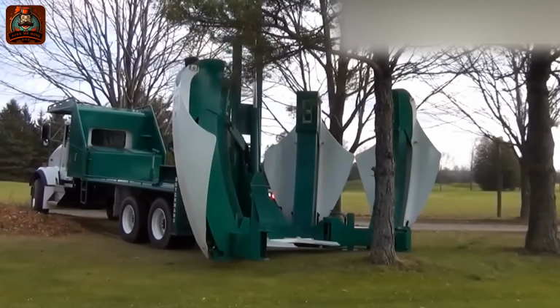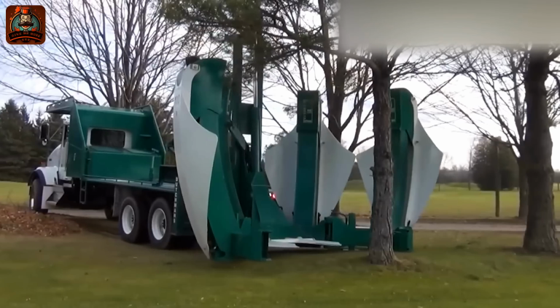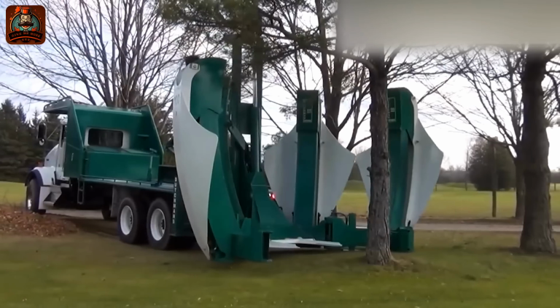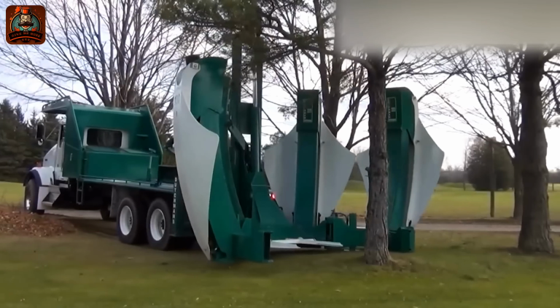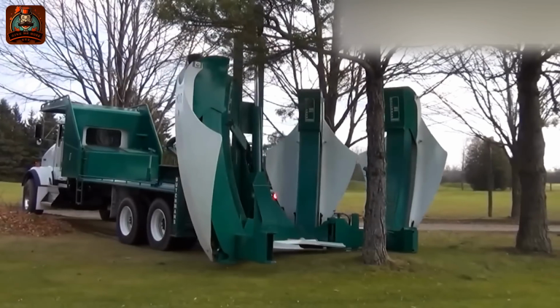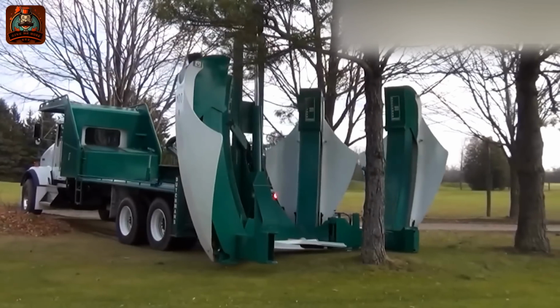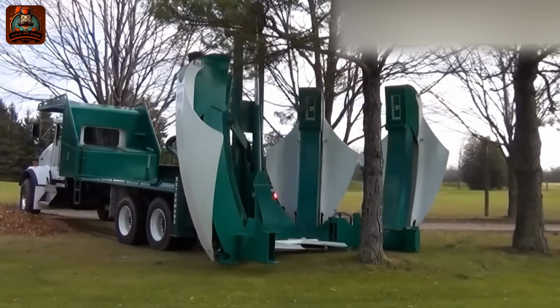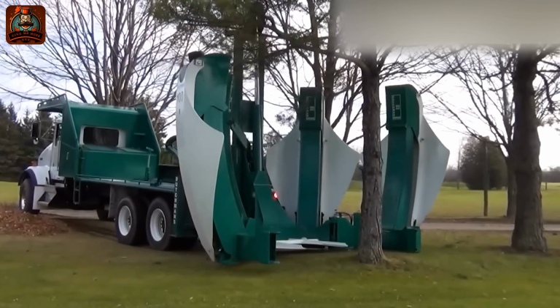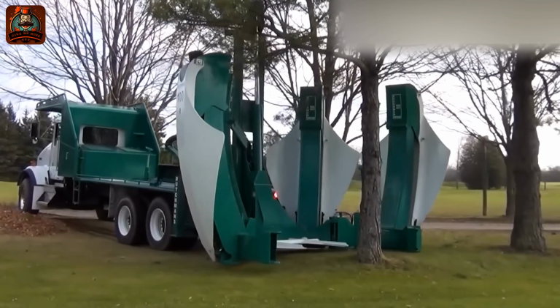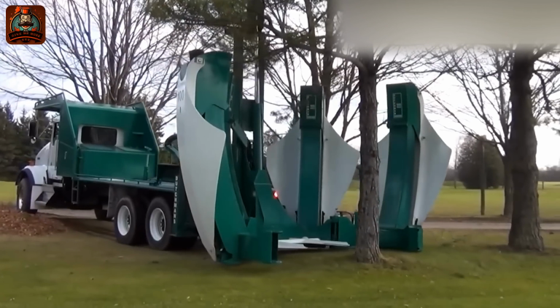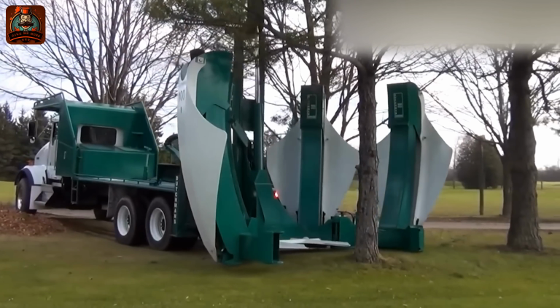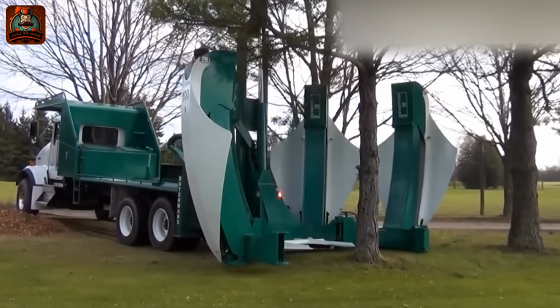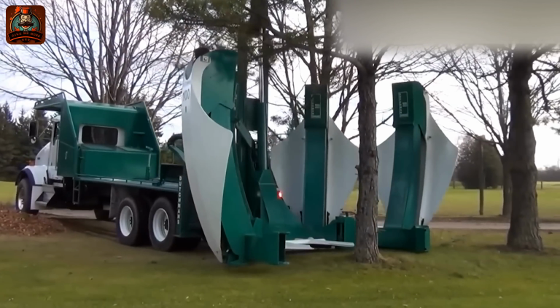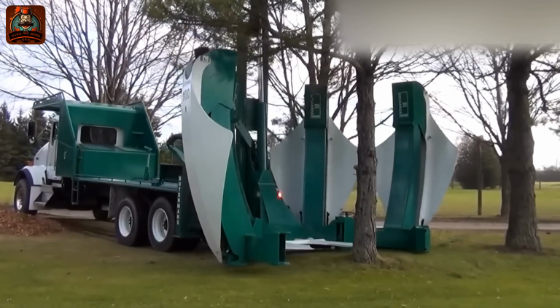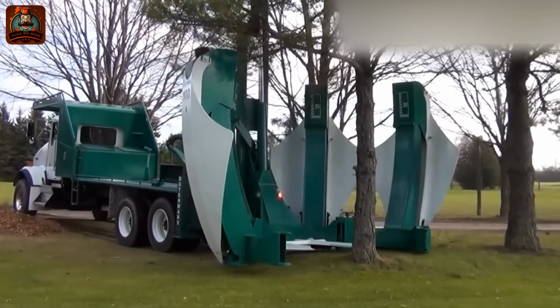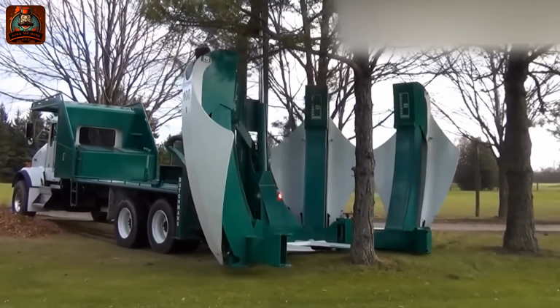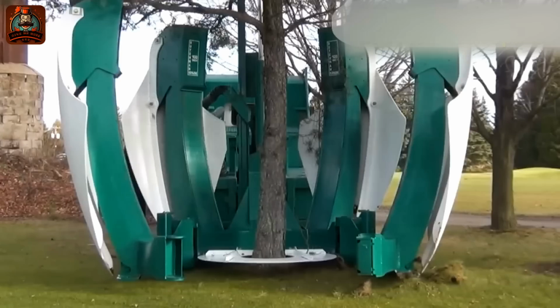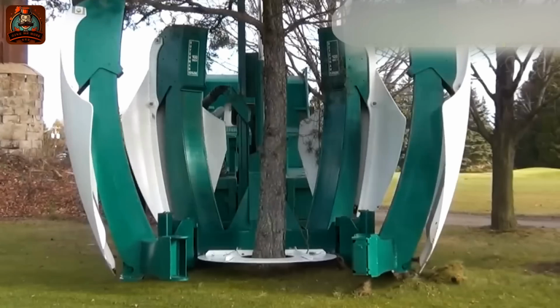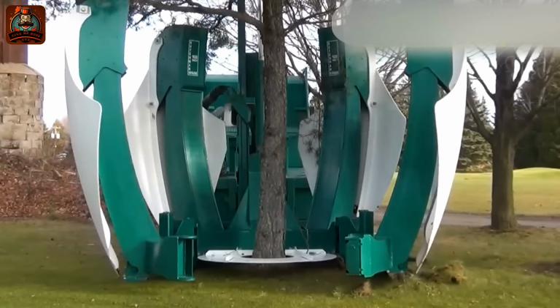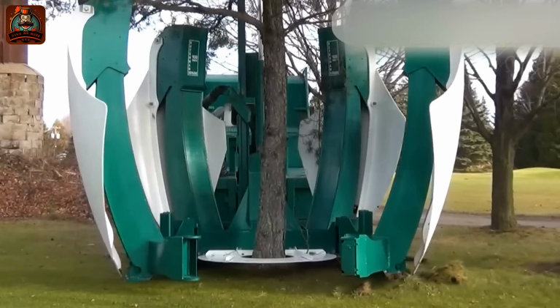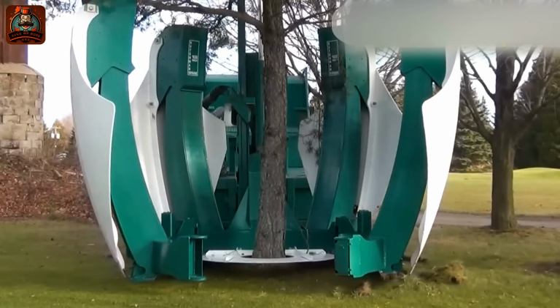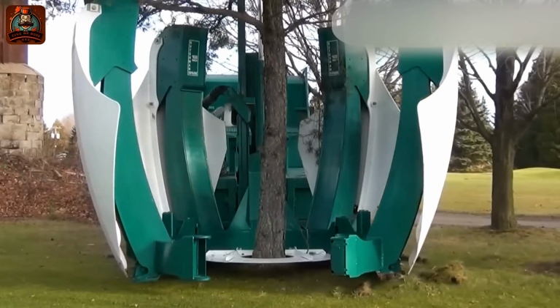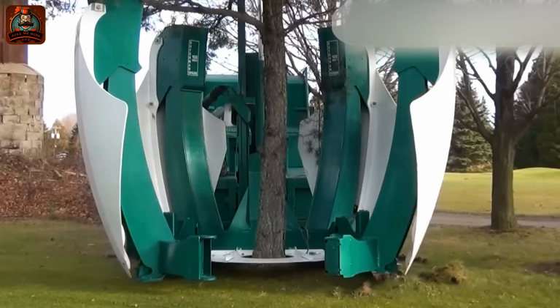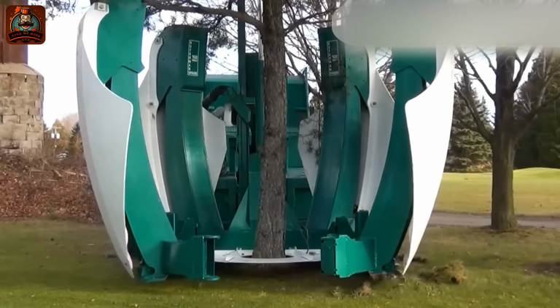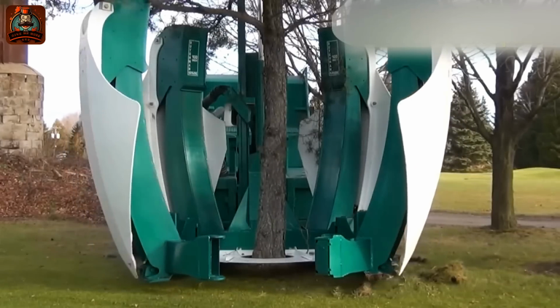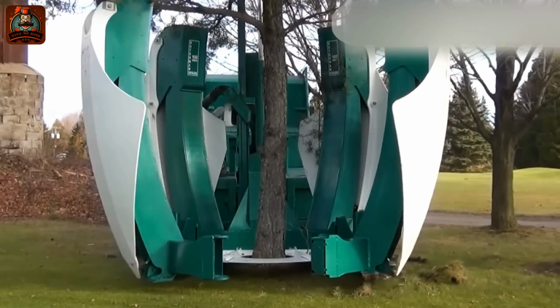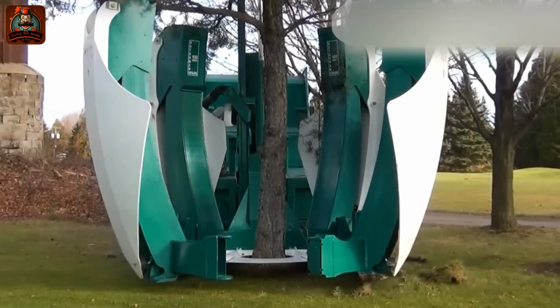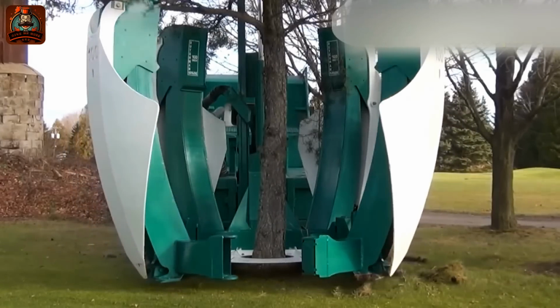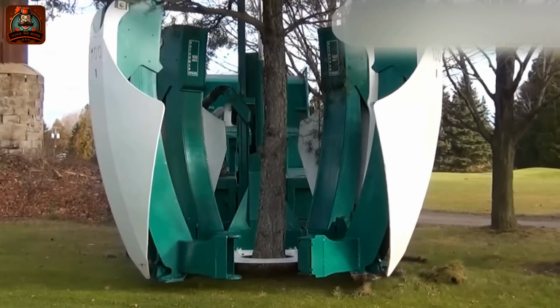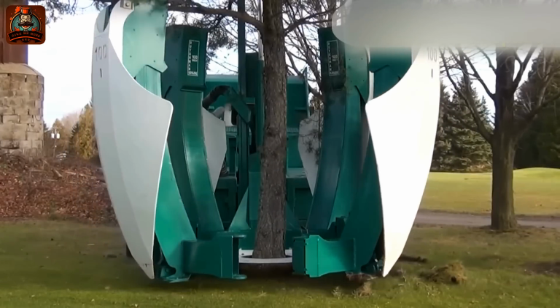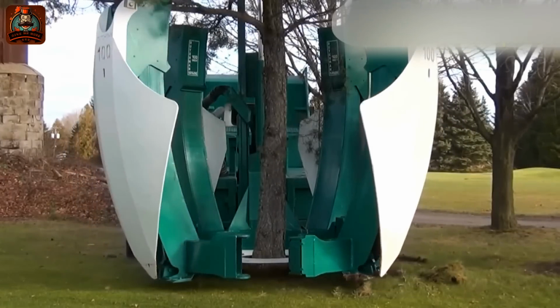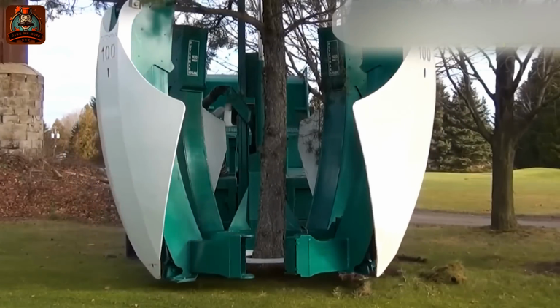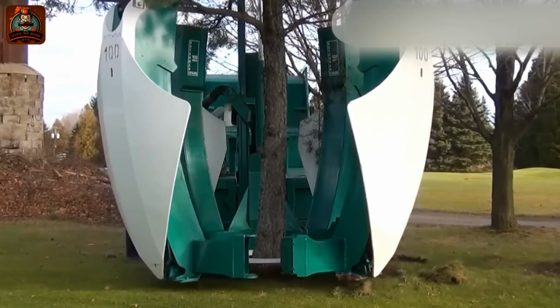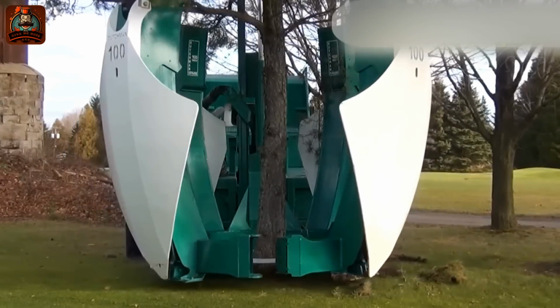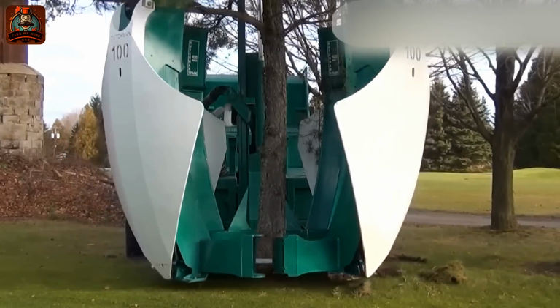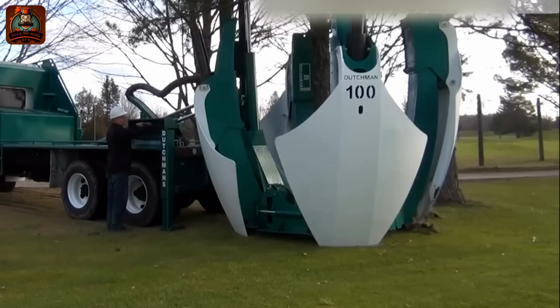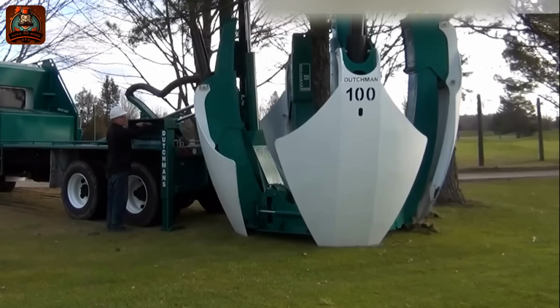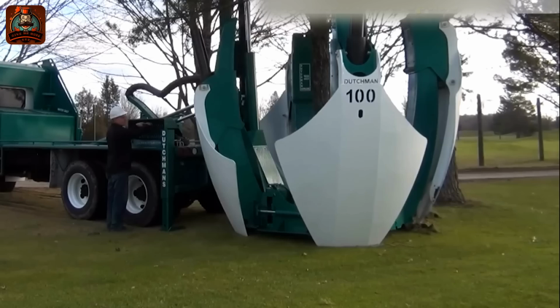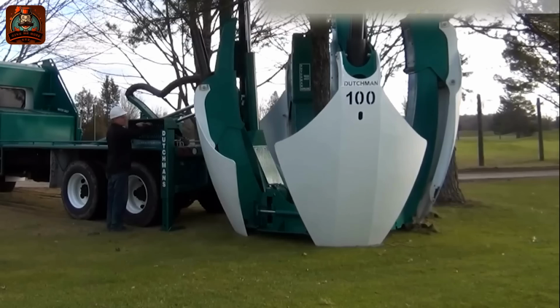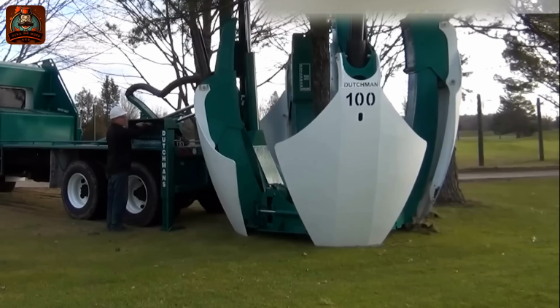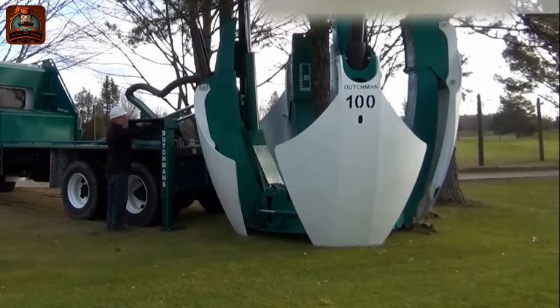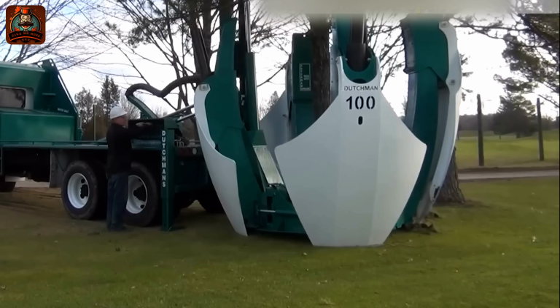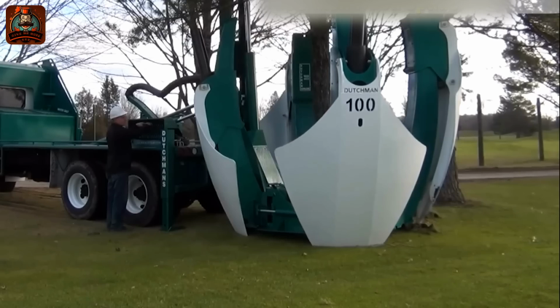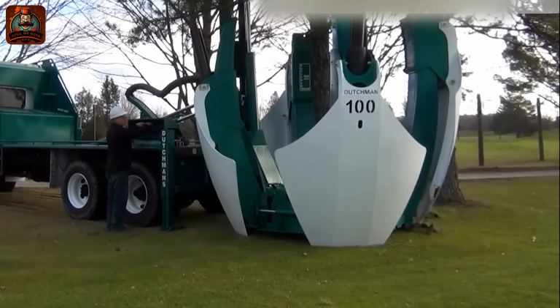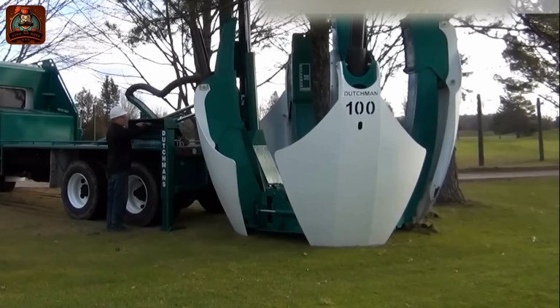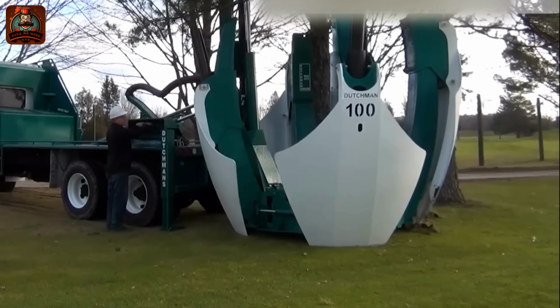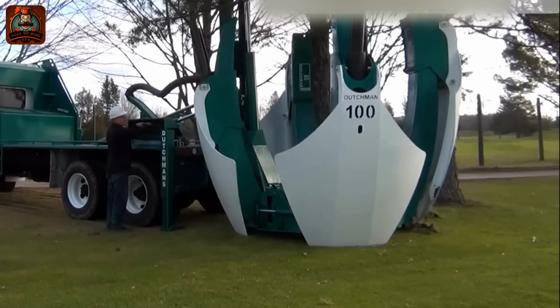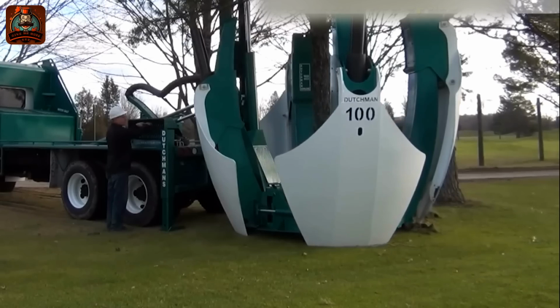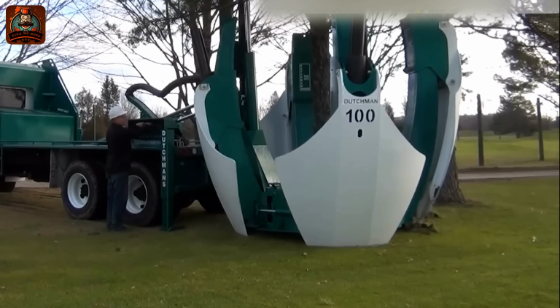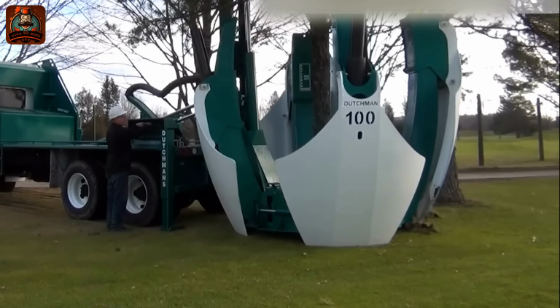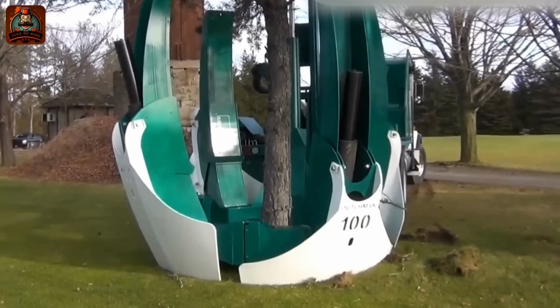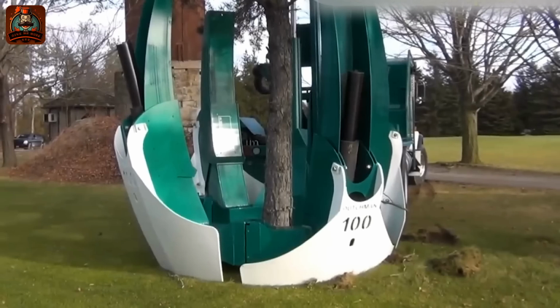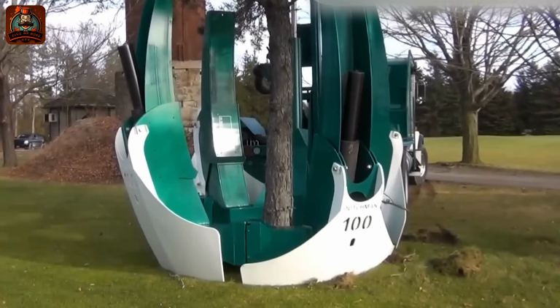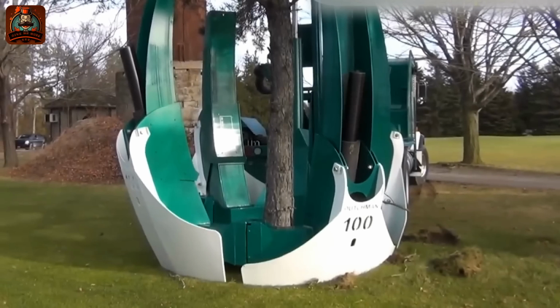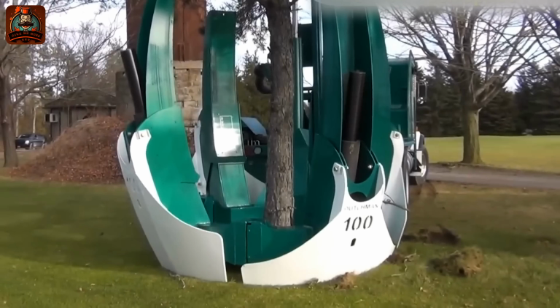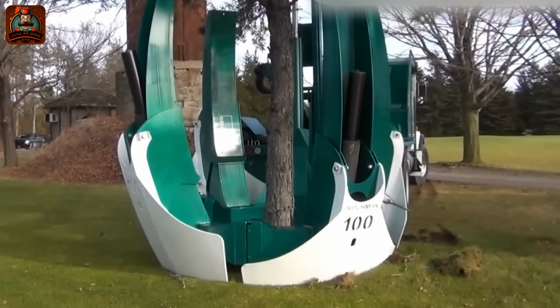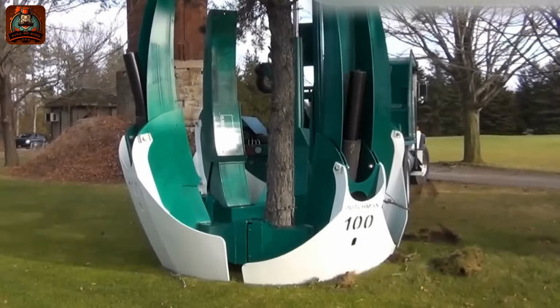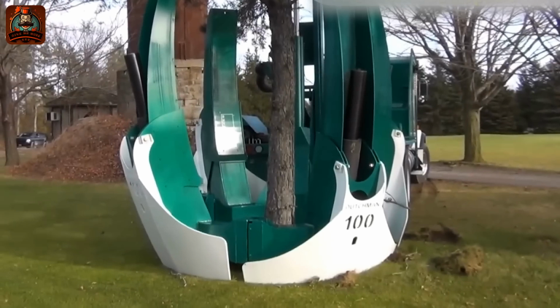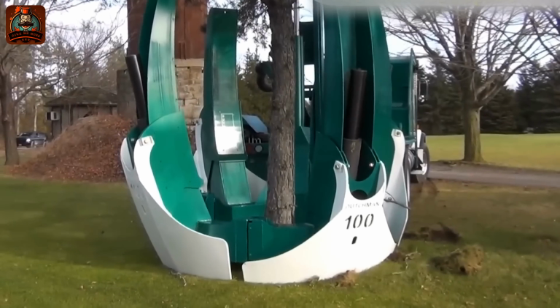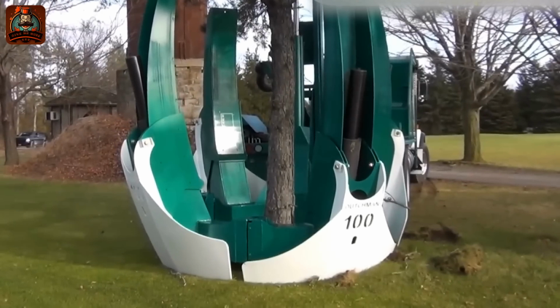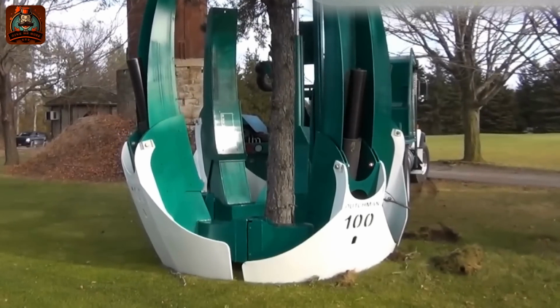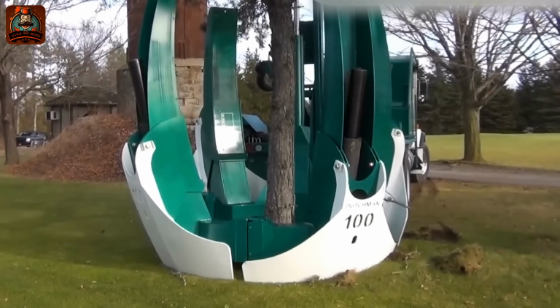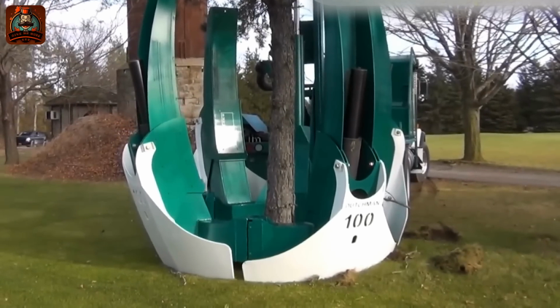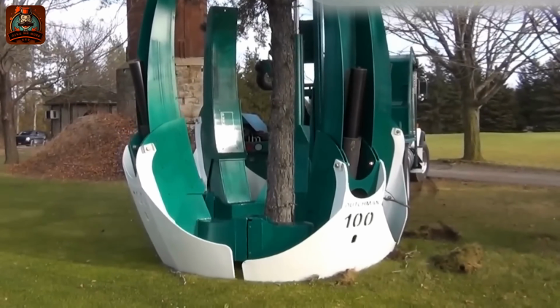With the help of a 255-centimeter rod, a large tree can be removed in seconds.